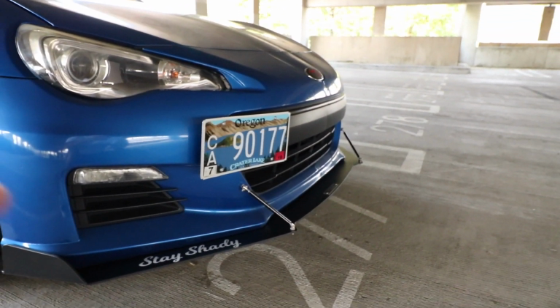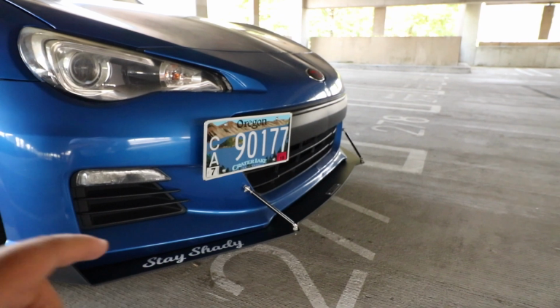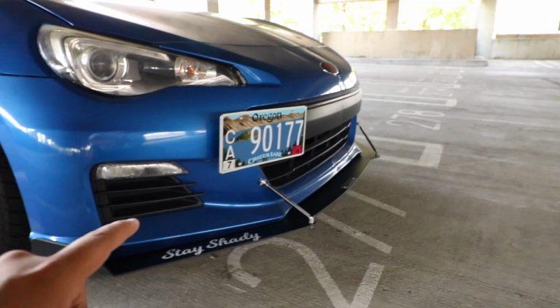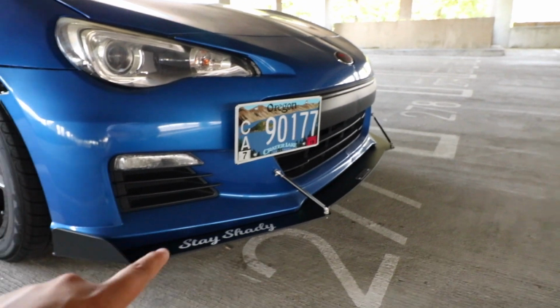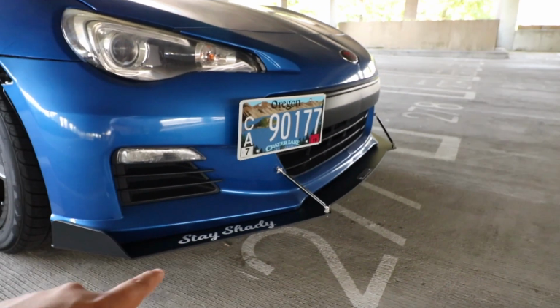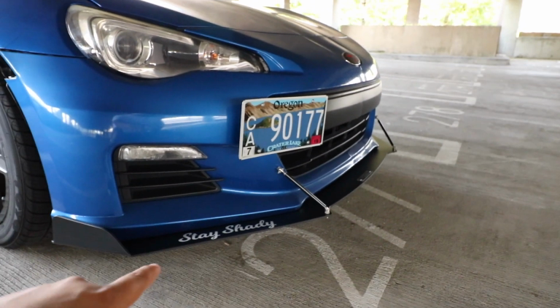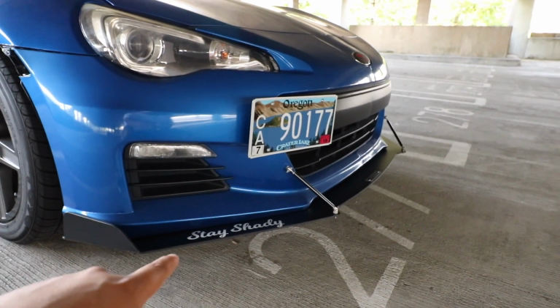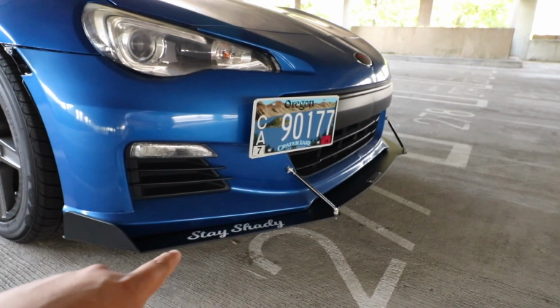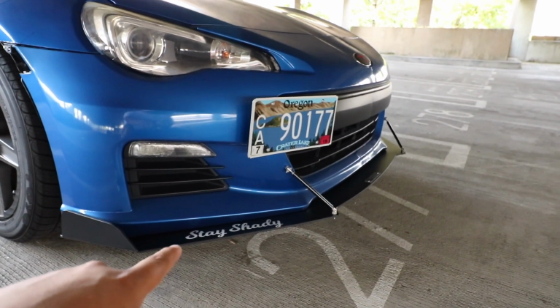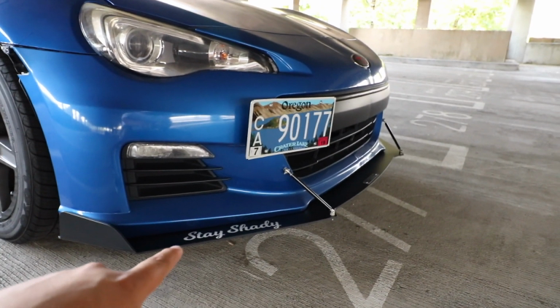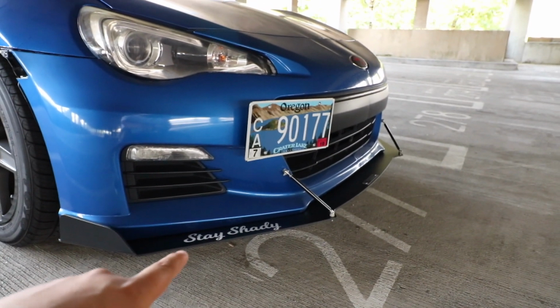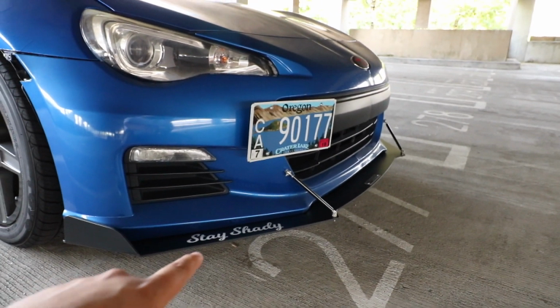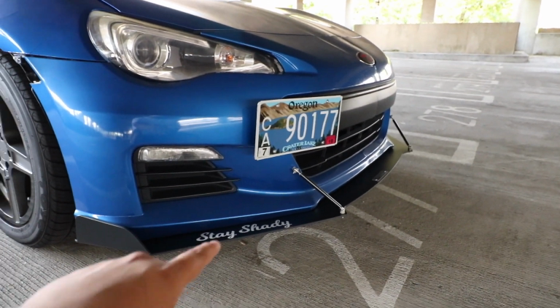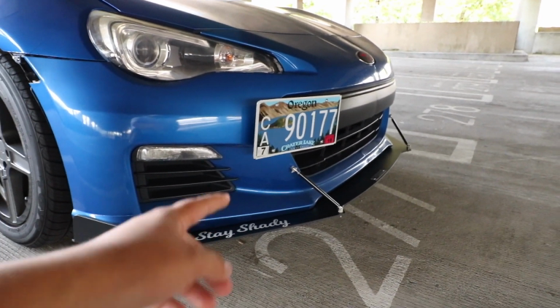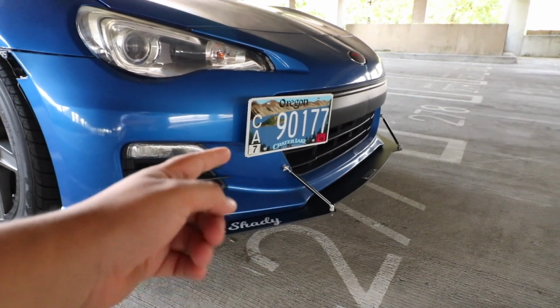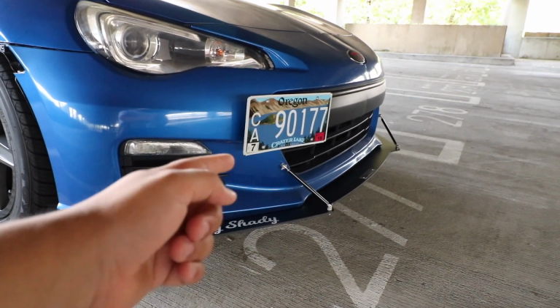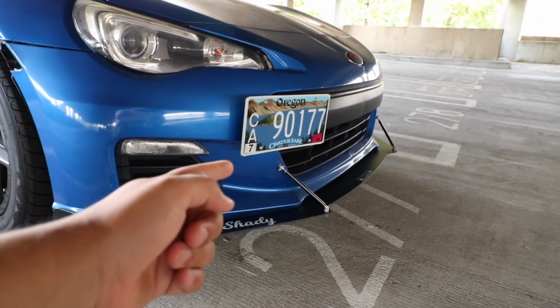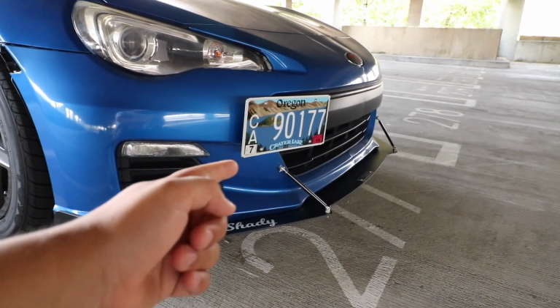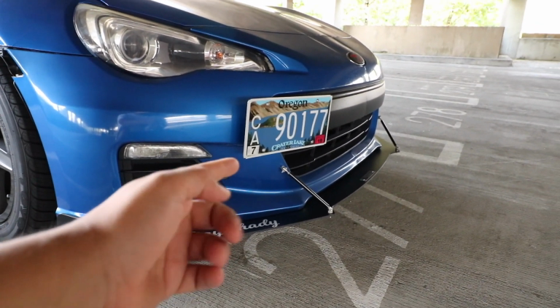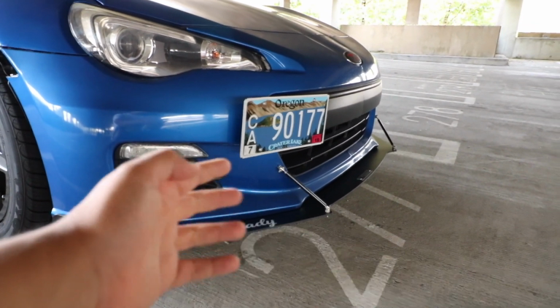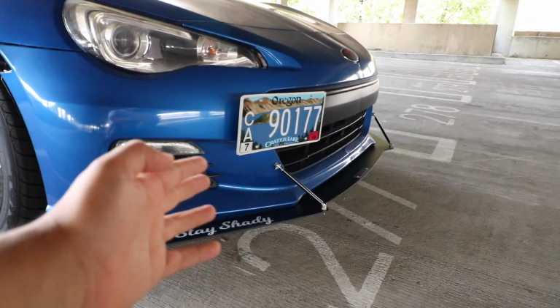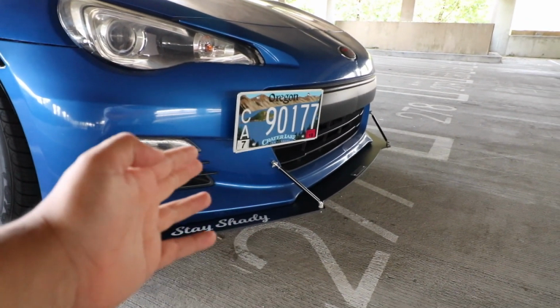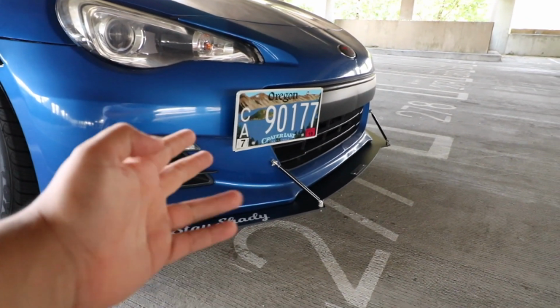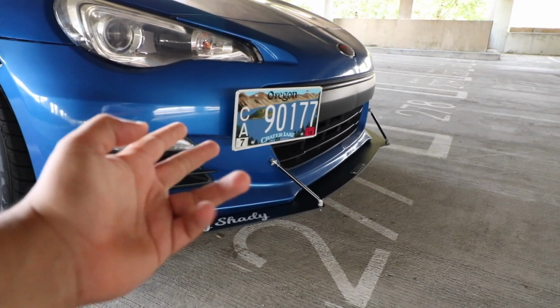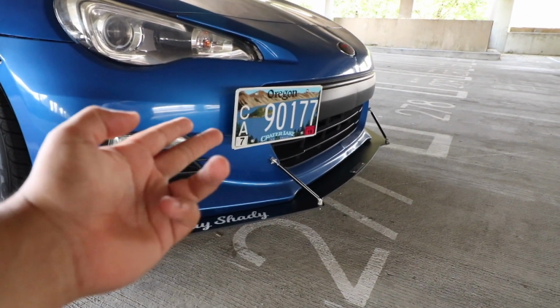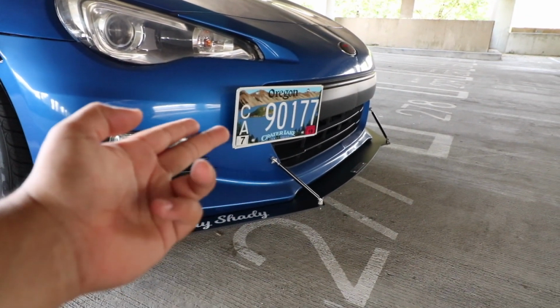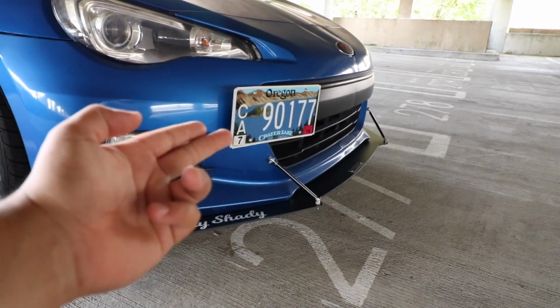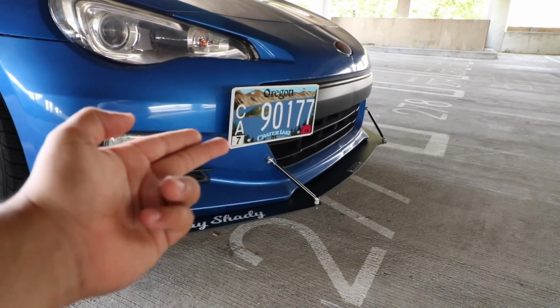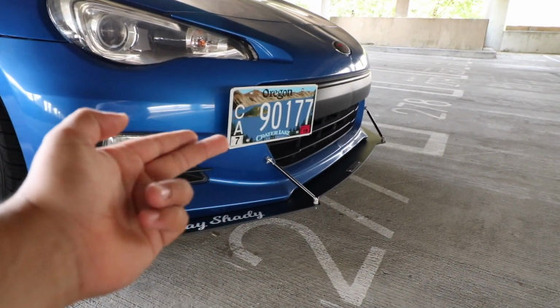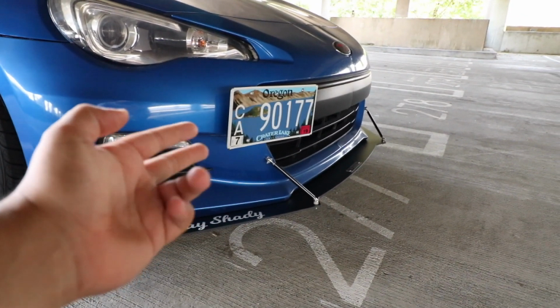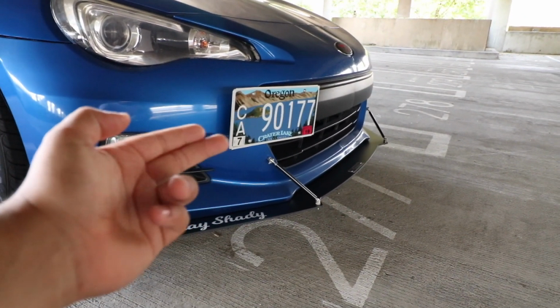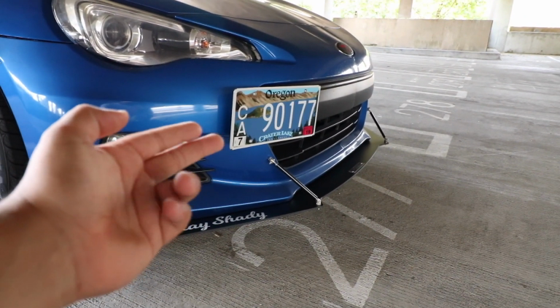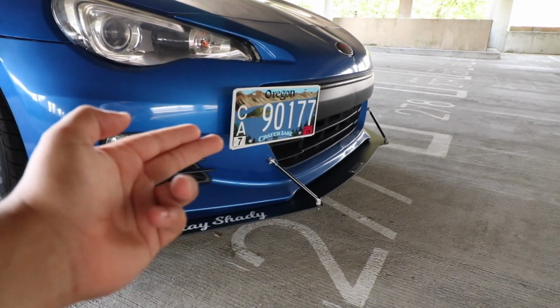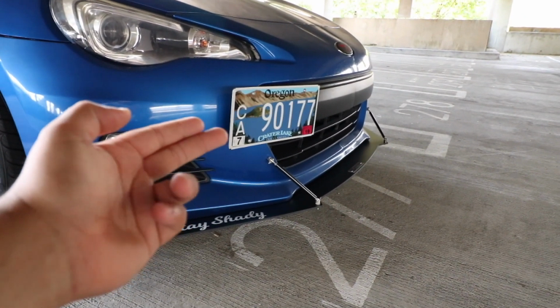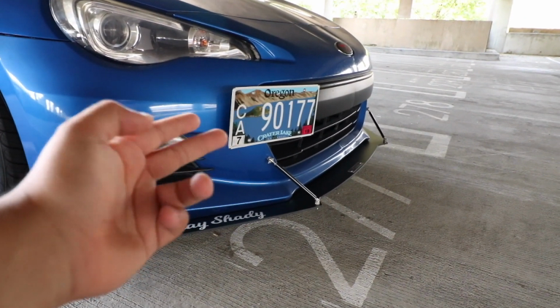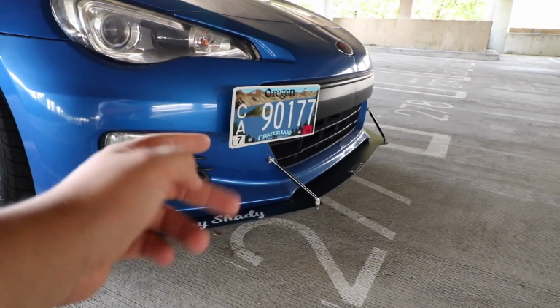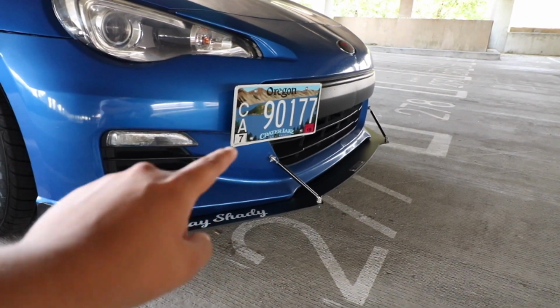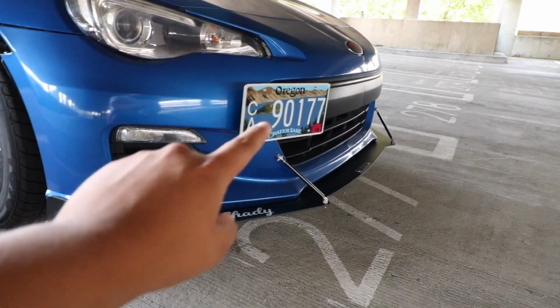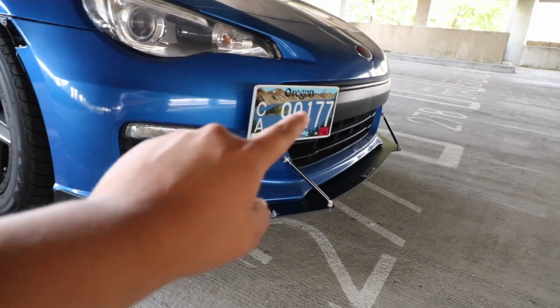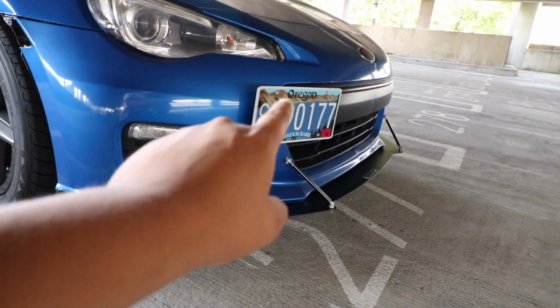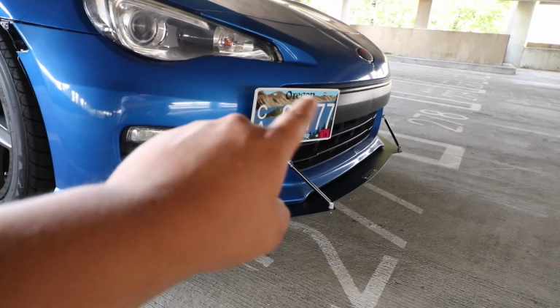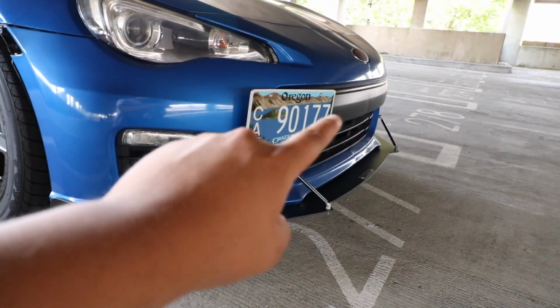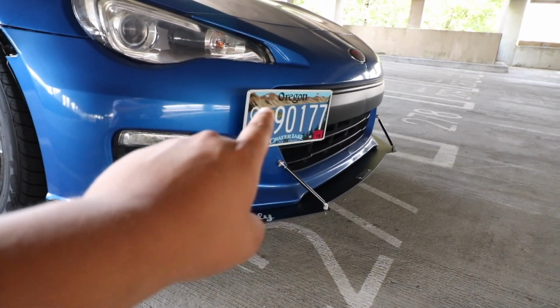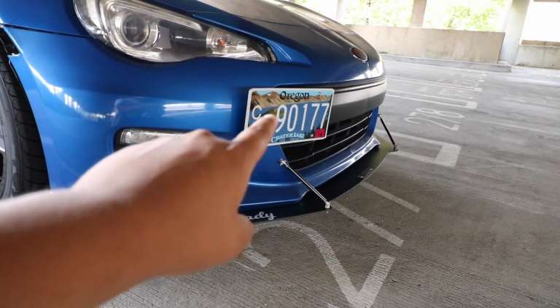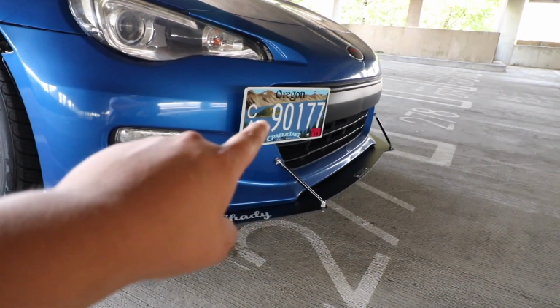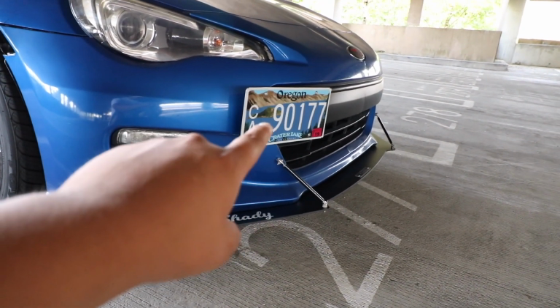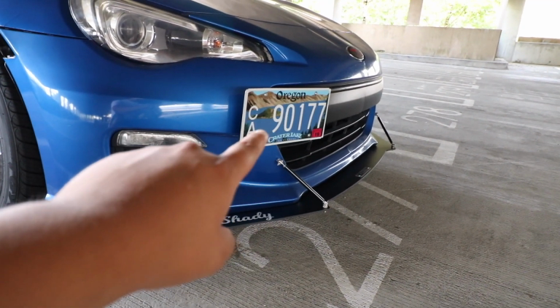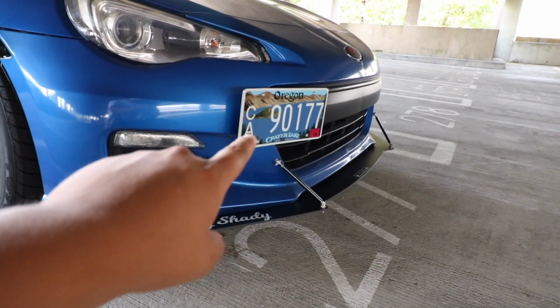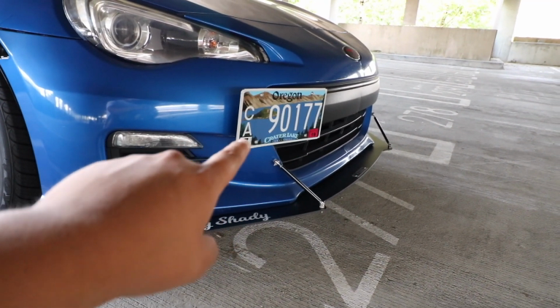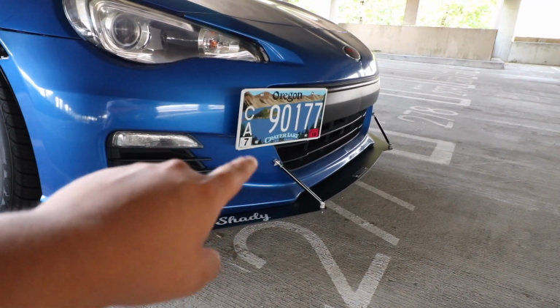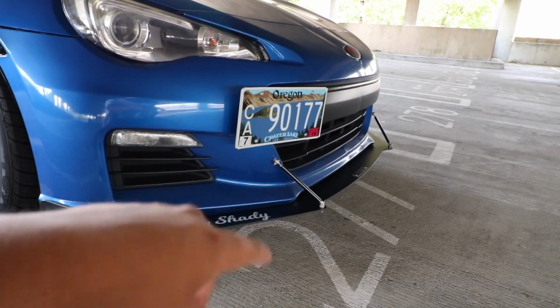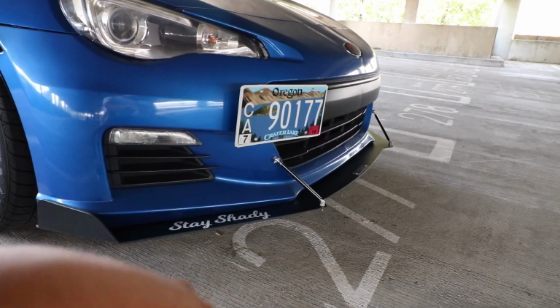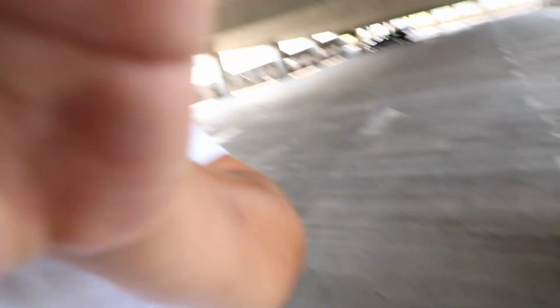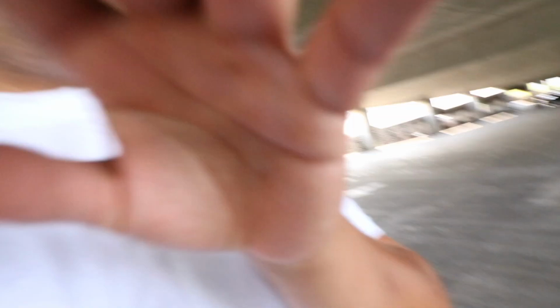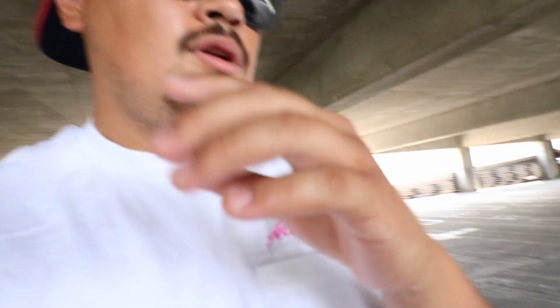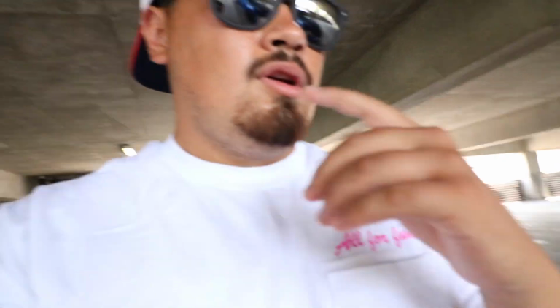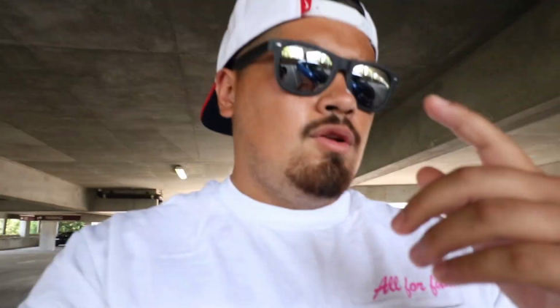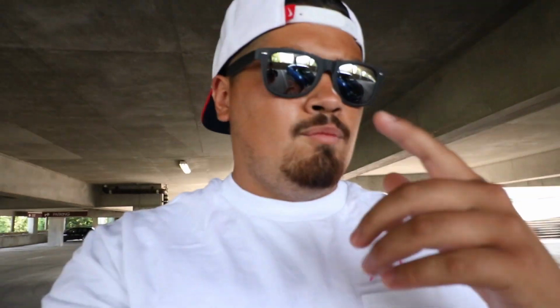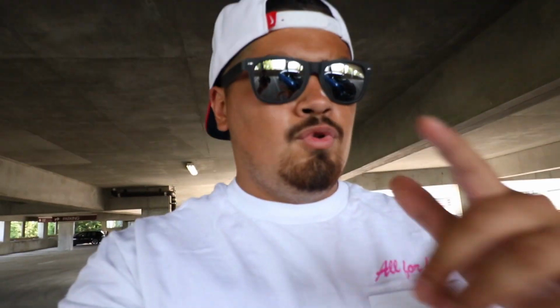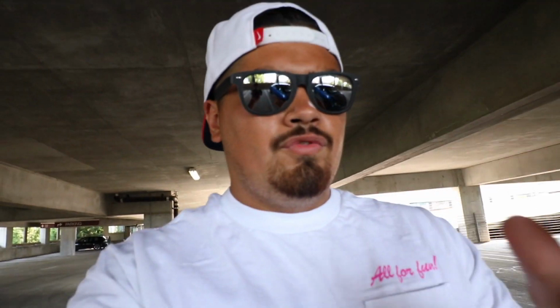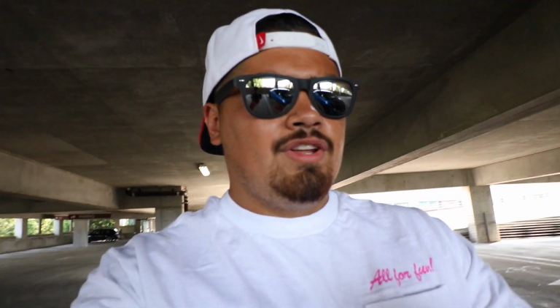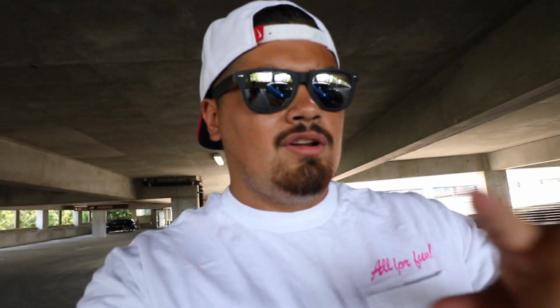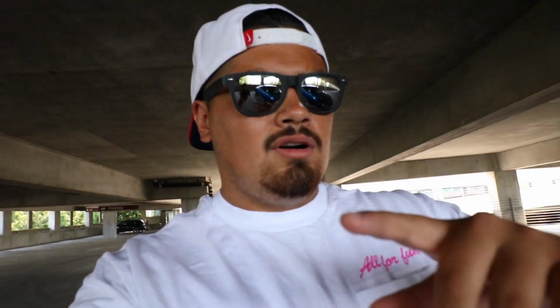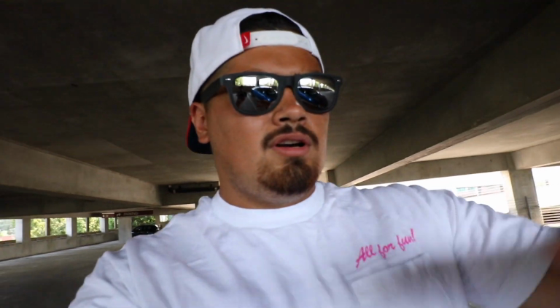I also have the front splitter, and then I have this little aftermarket license plate mount as well.